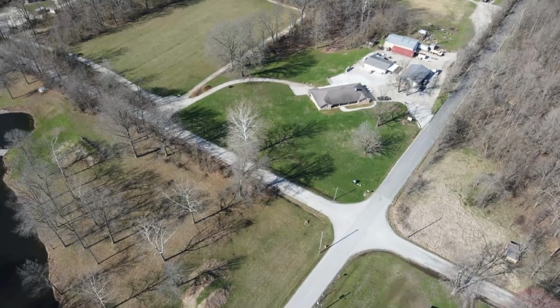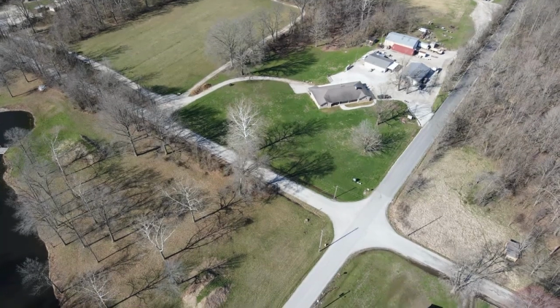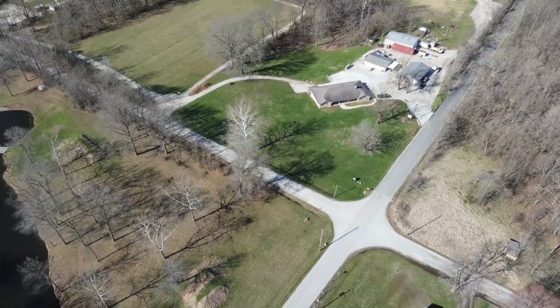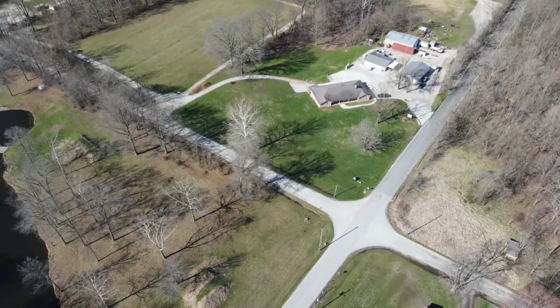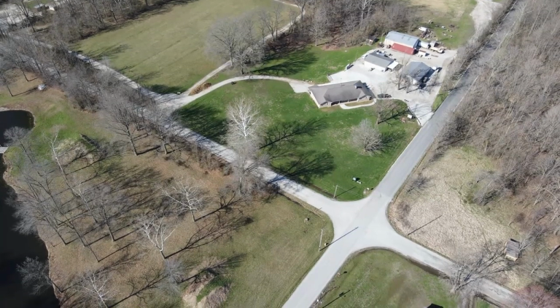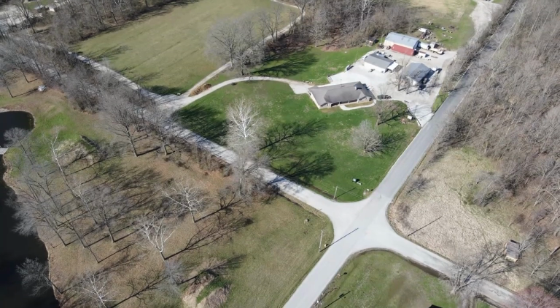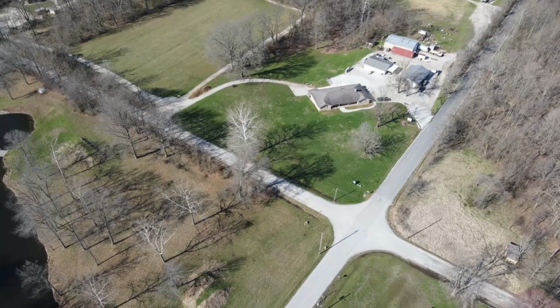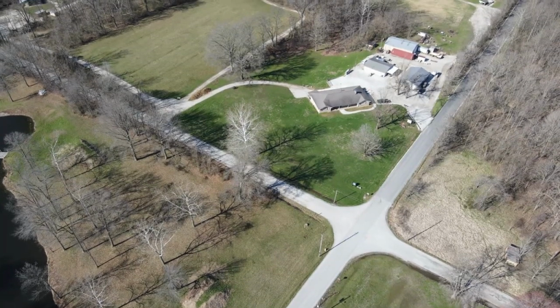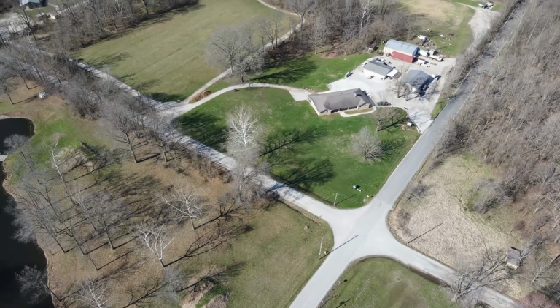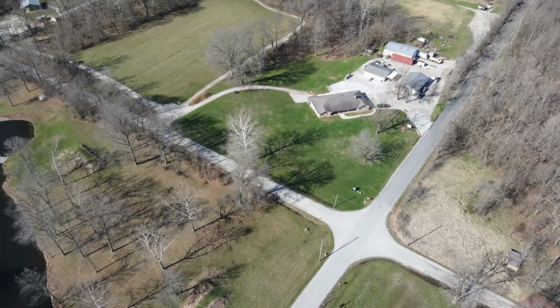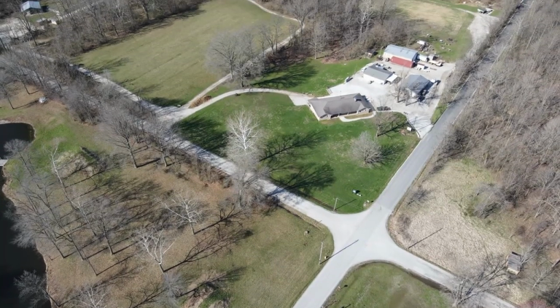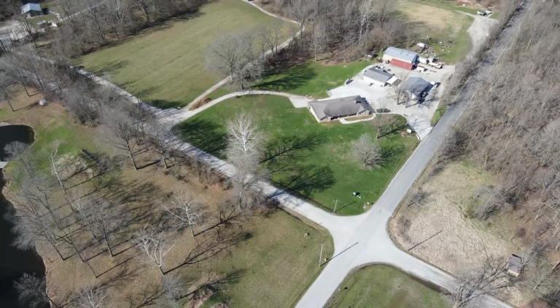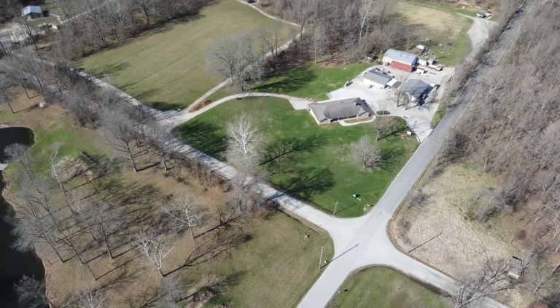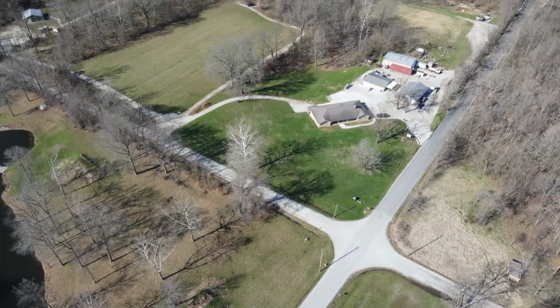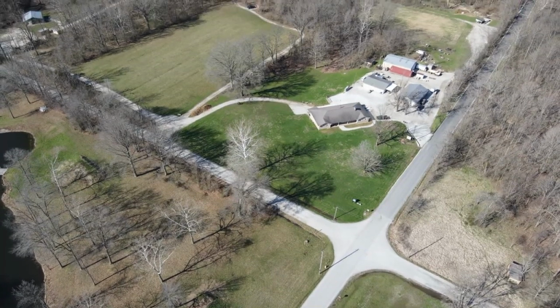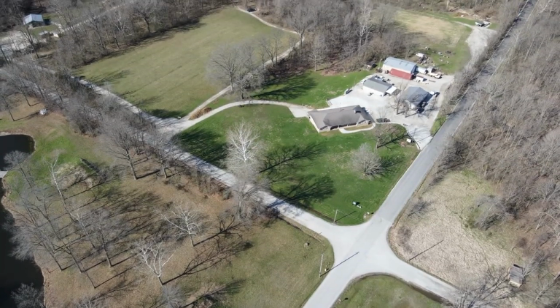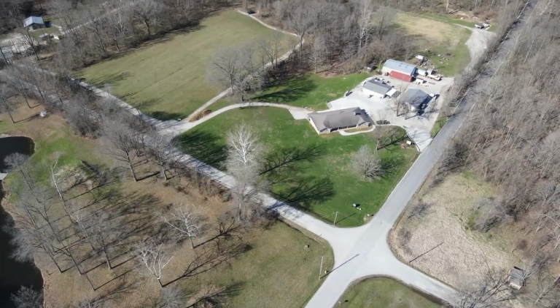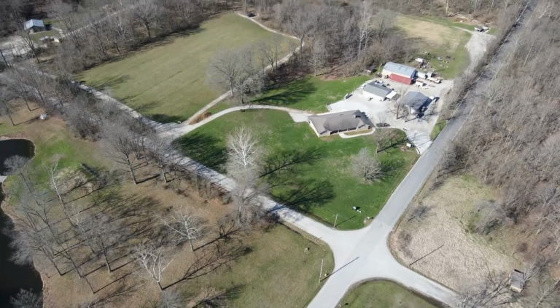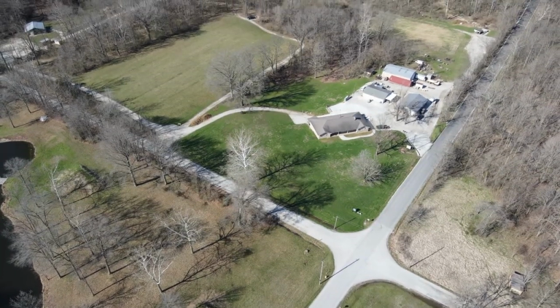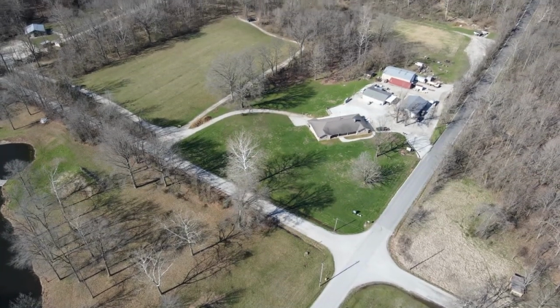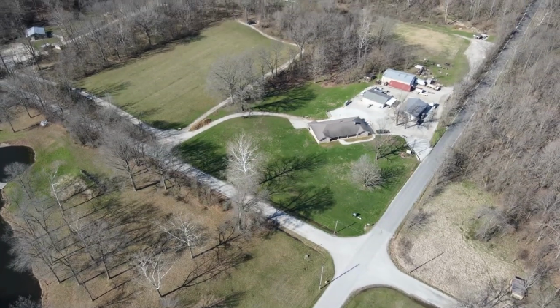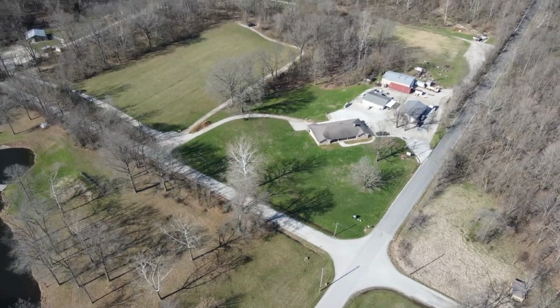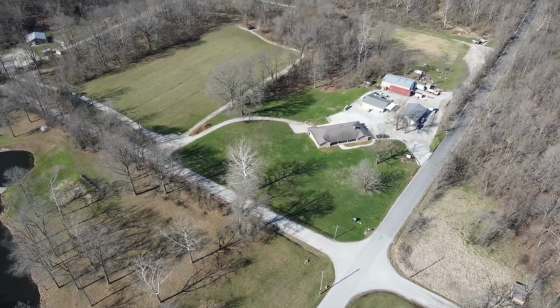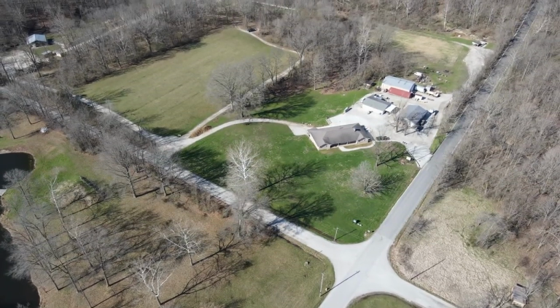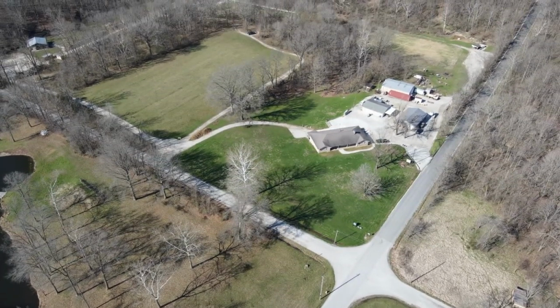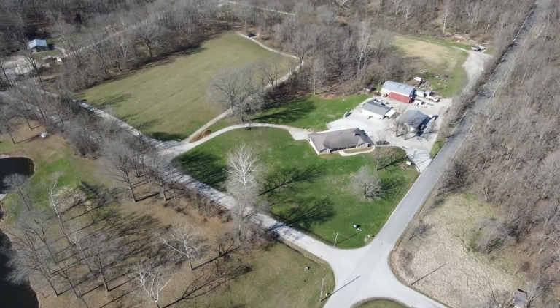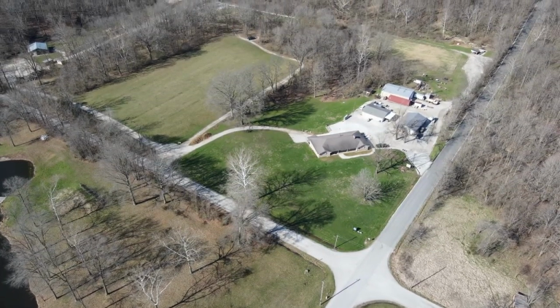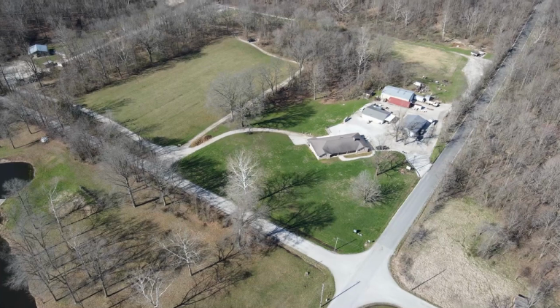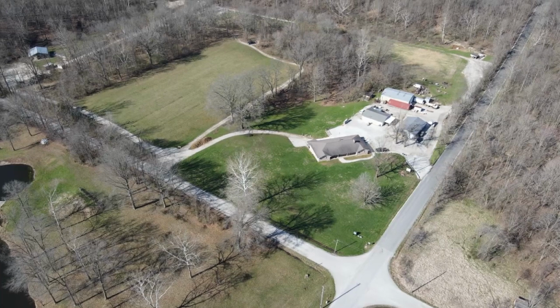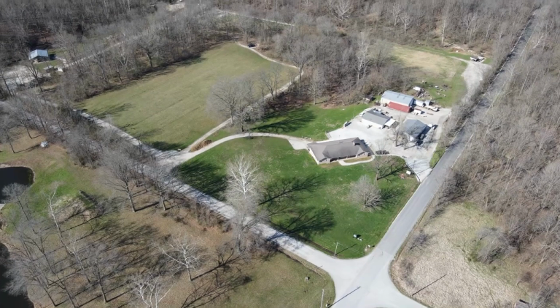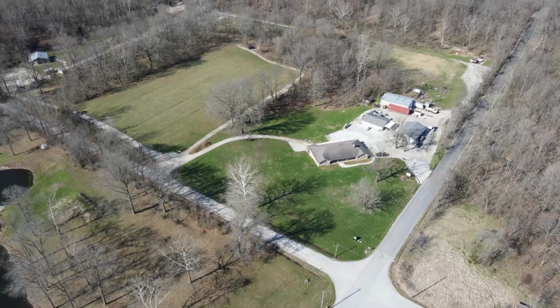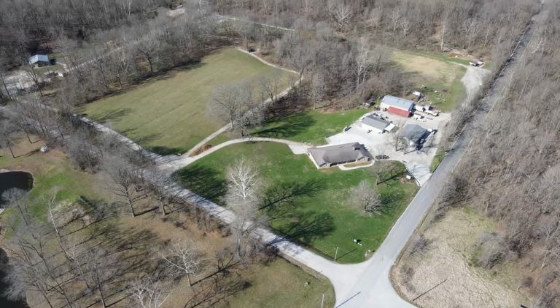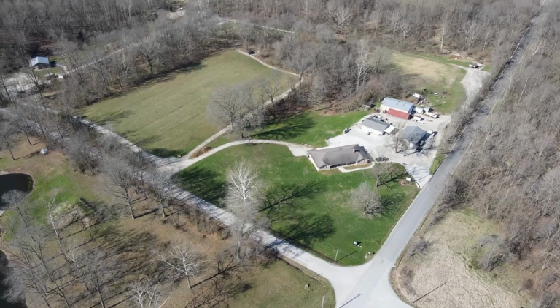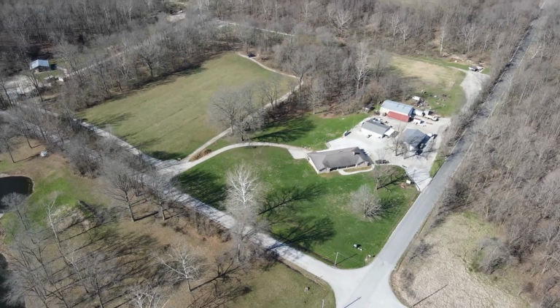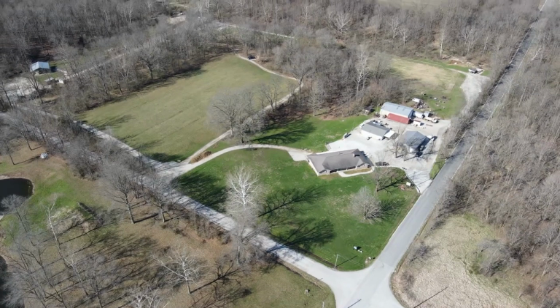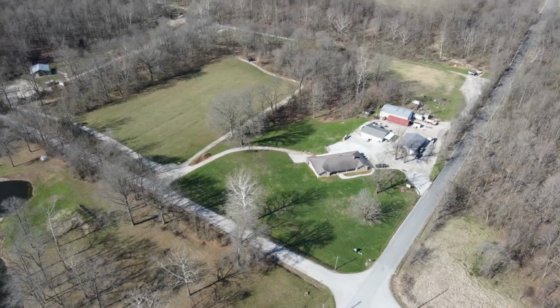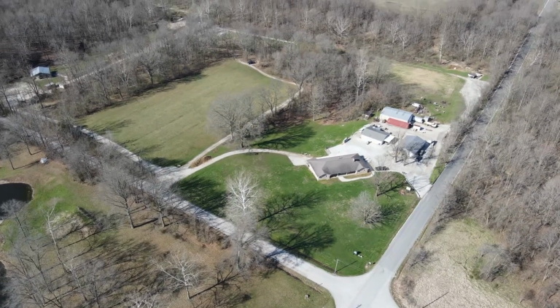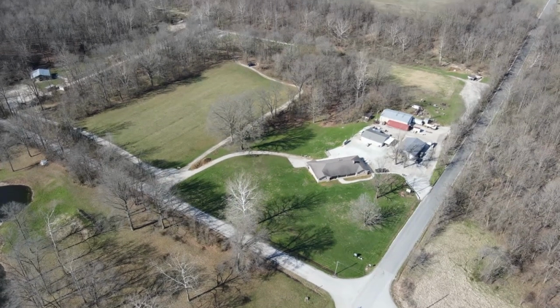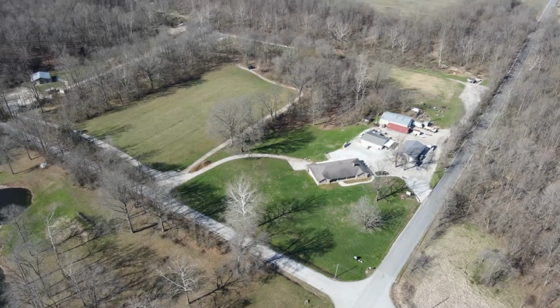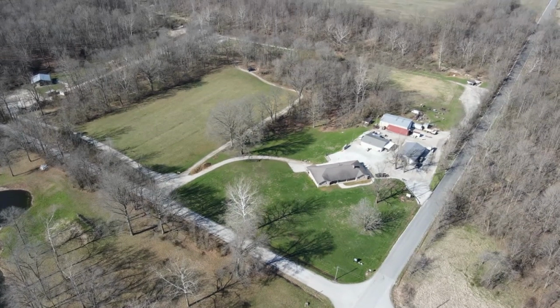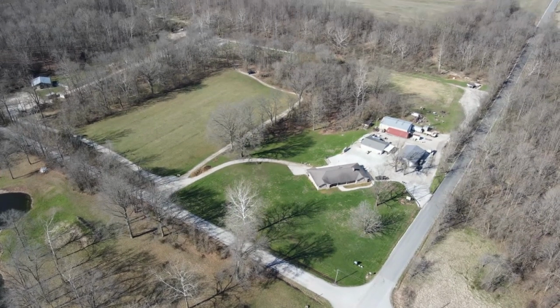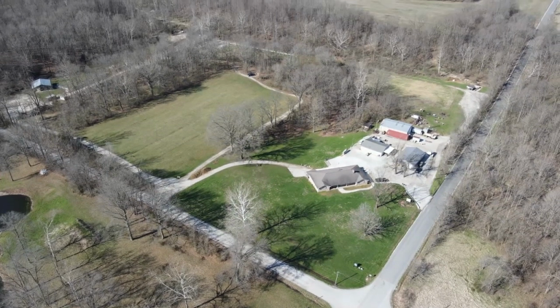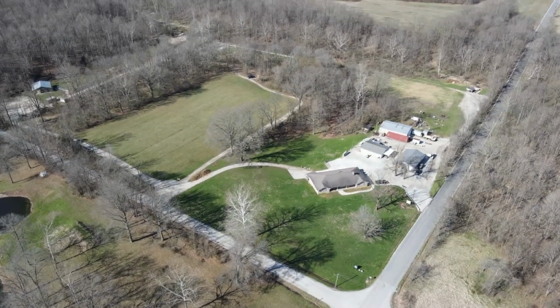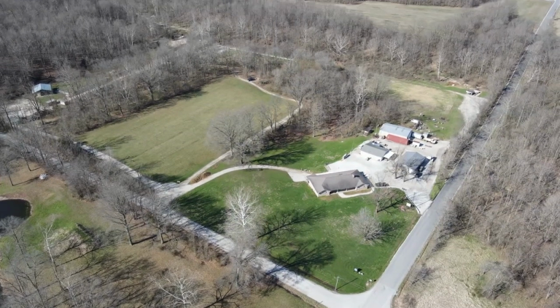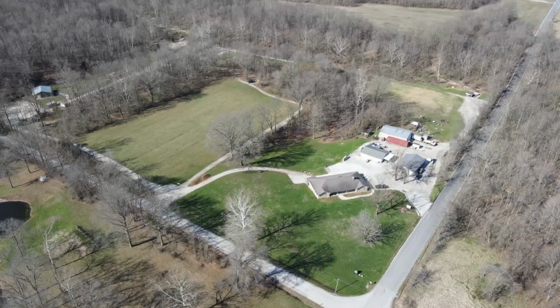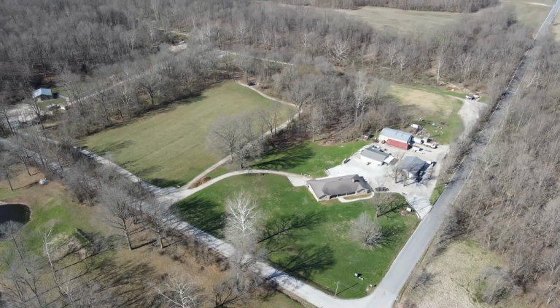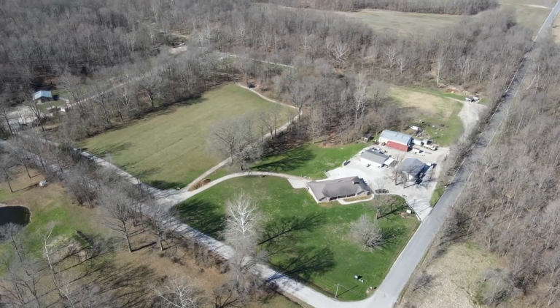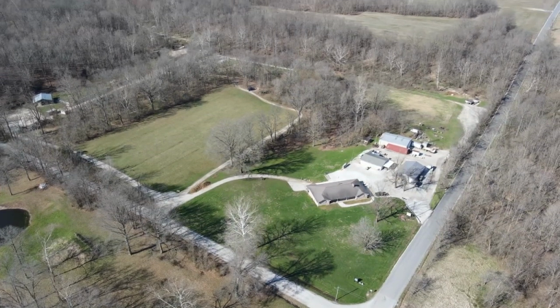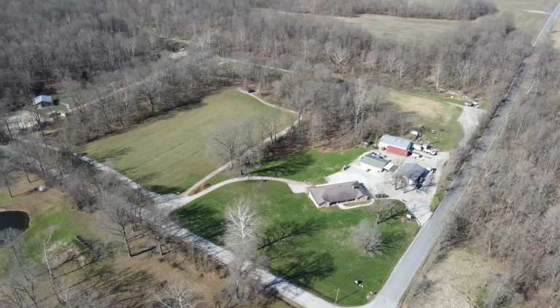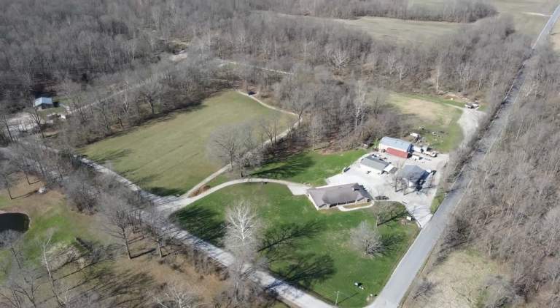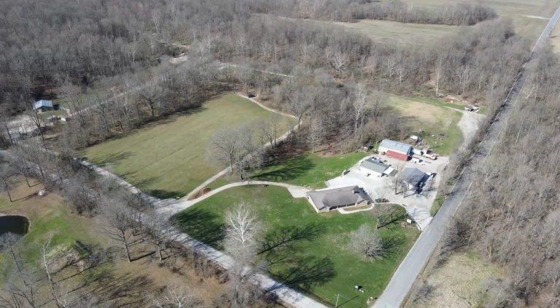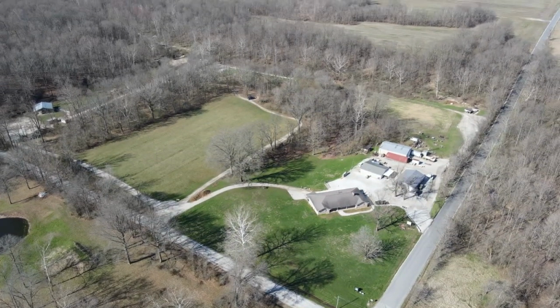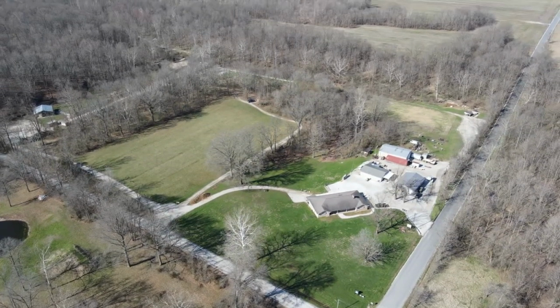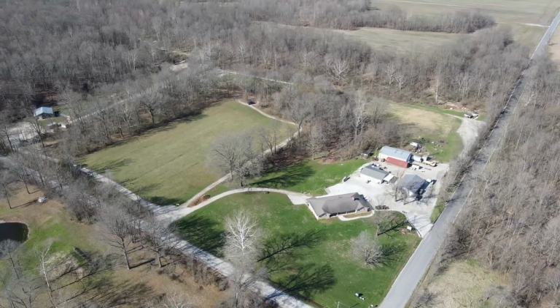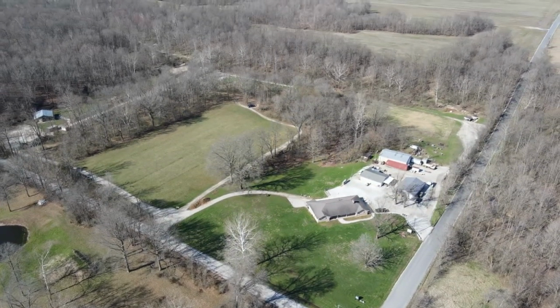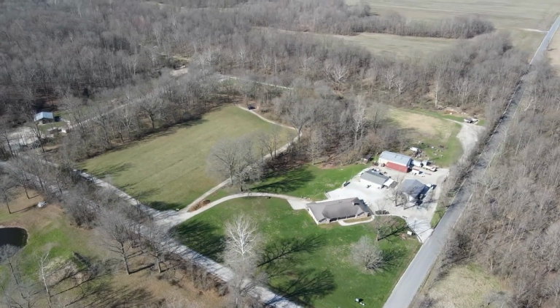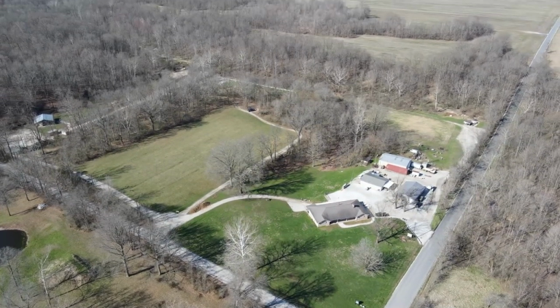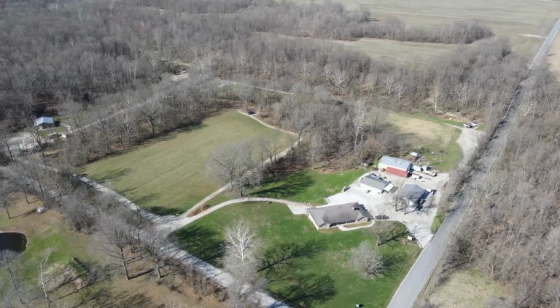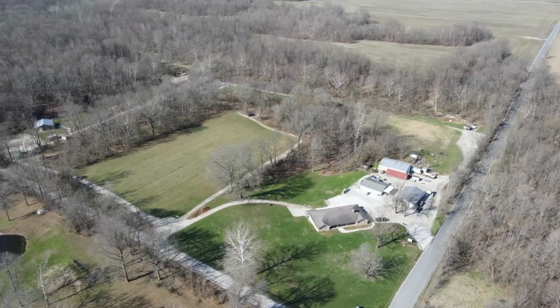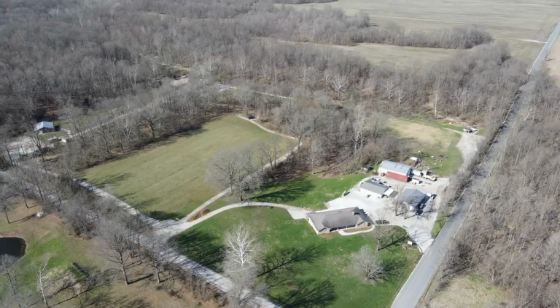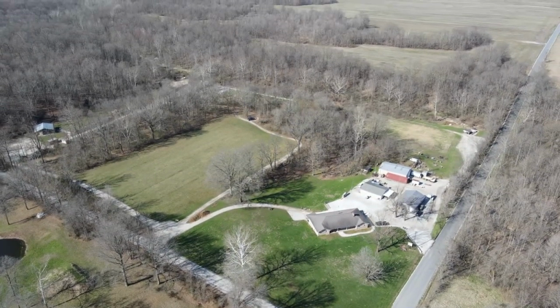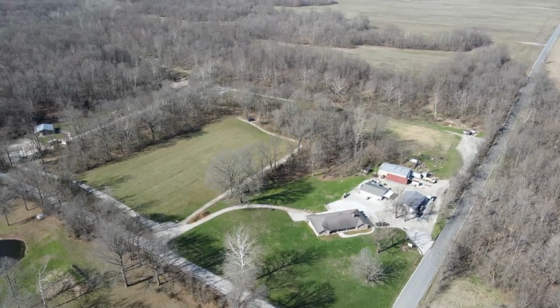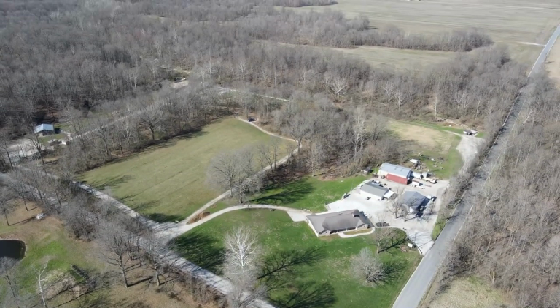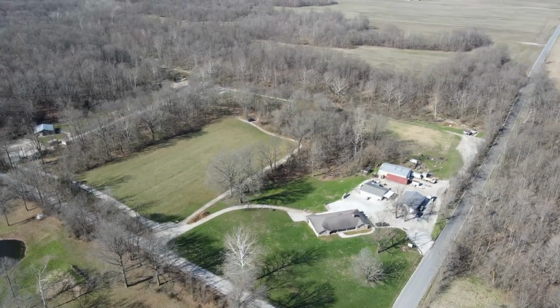Hey guys, Steven here with ProTech. Welcome to the Shooting Range, also known as ProTech Firearms Academy.